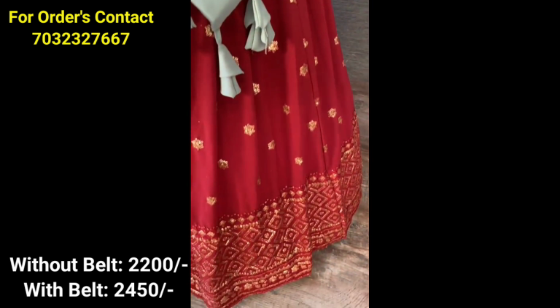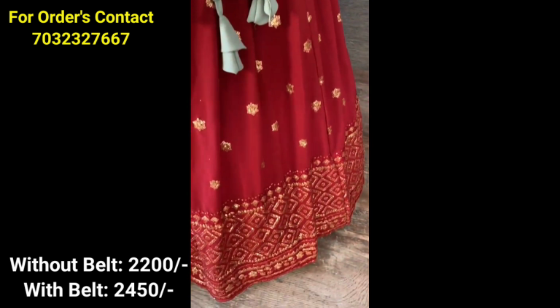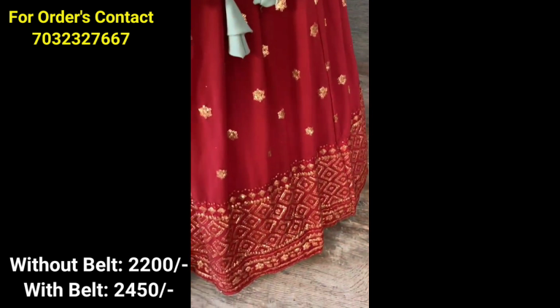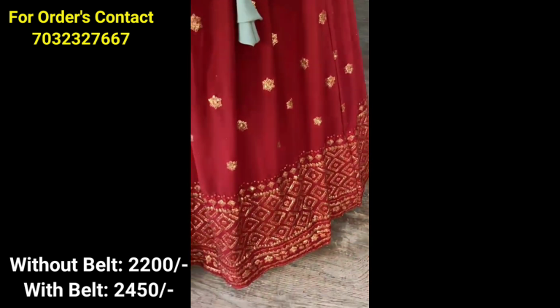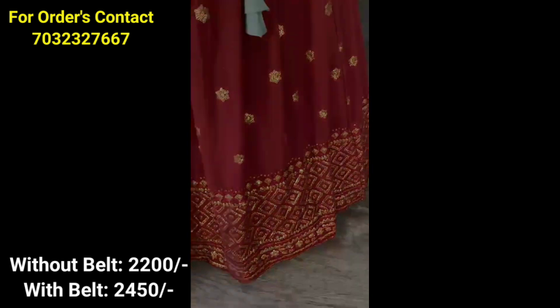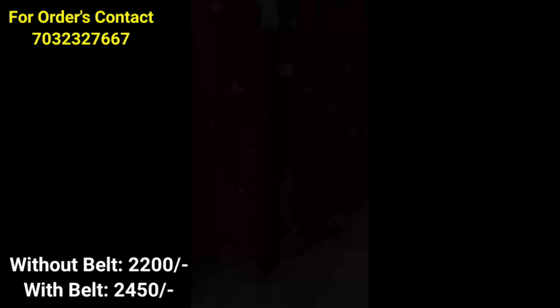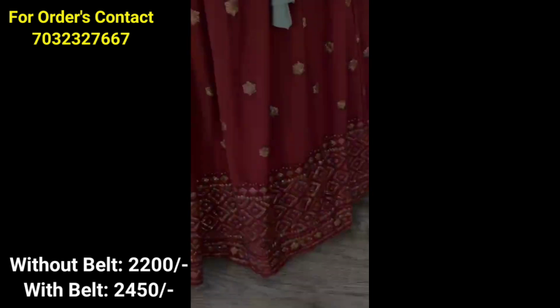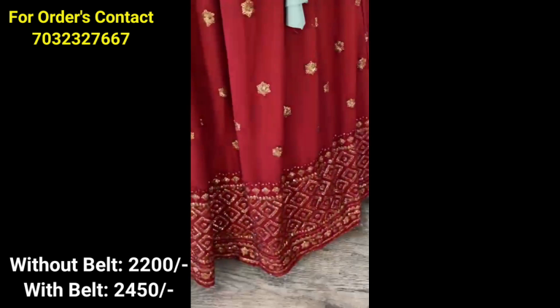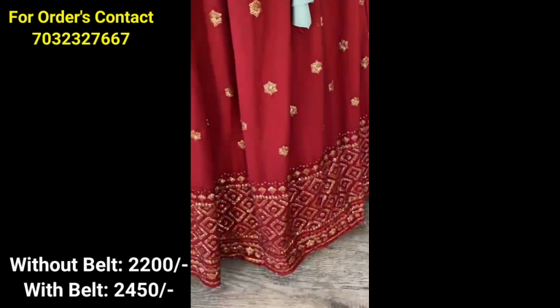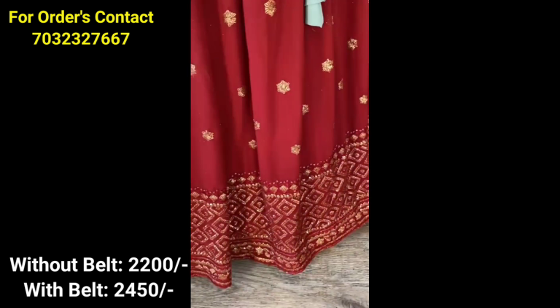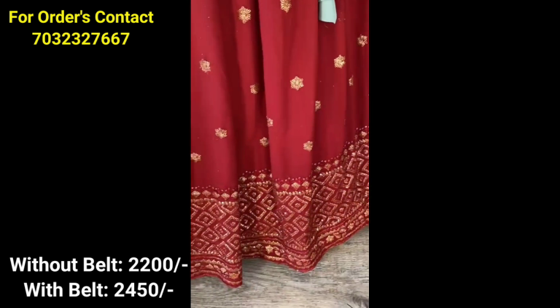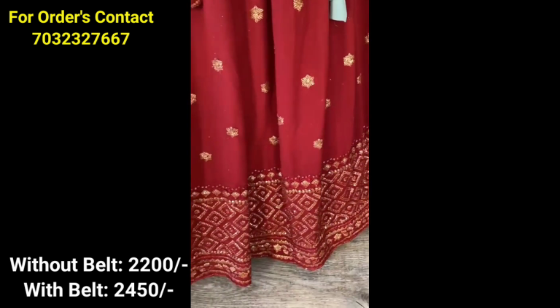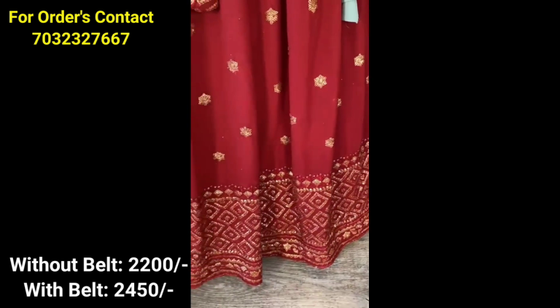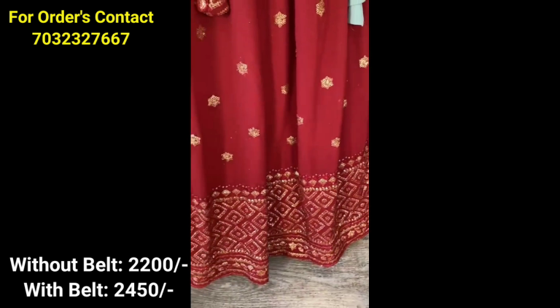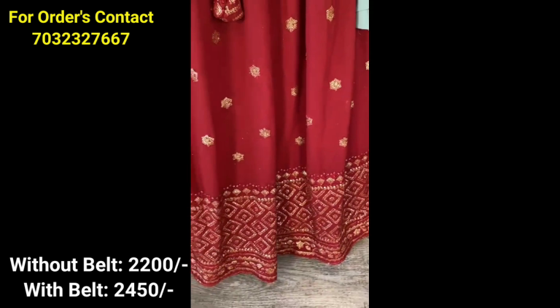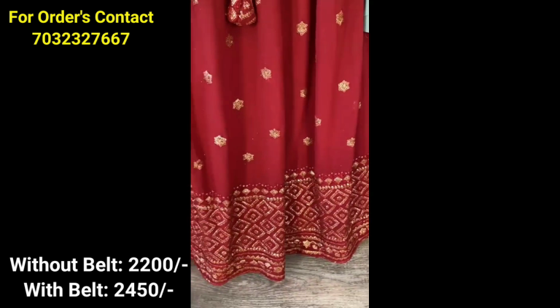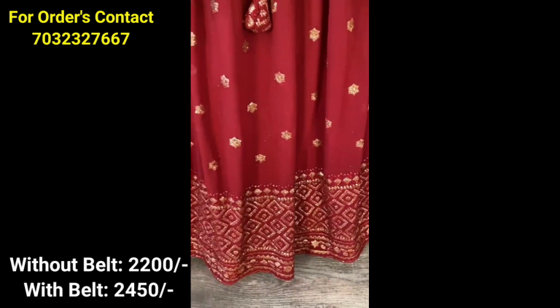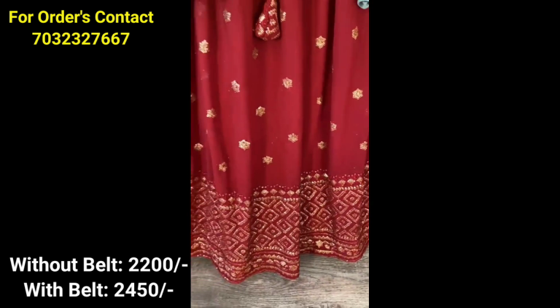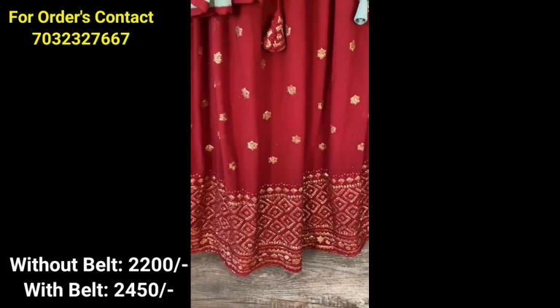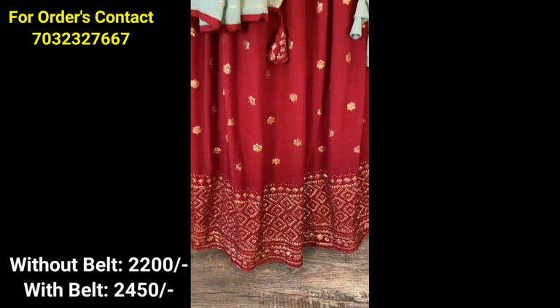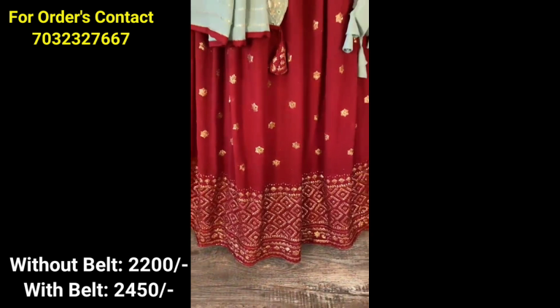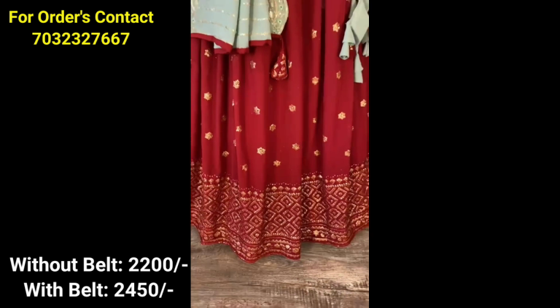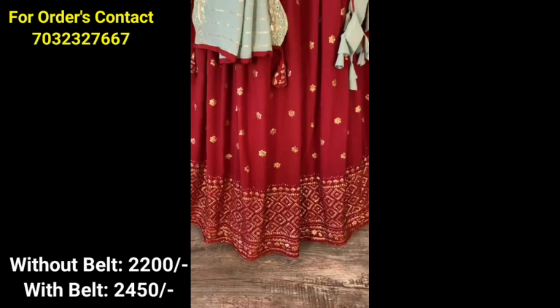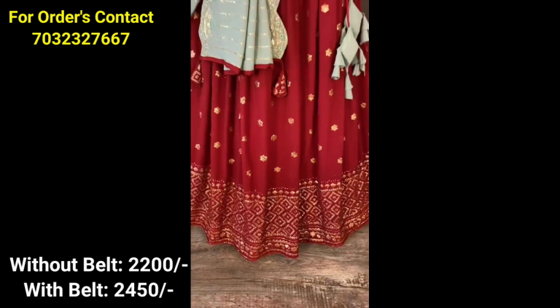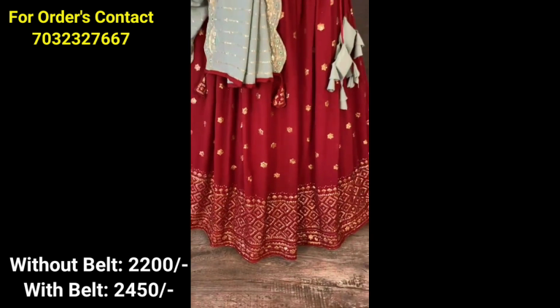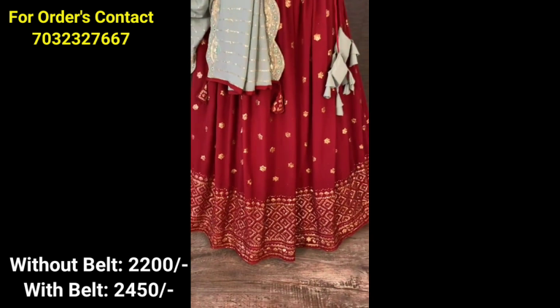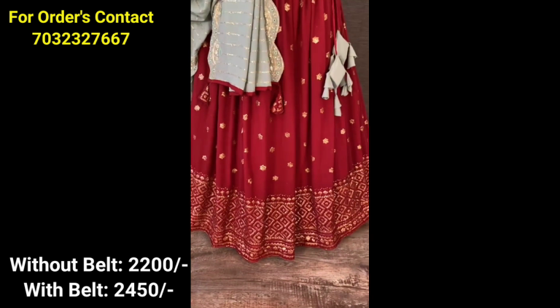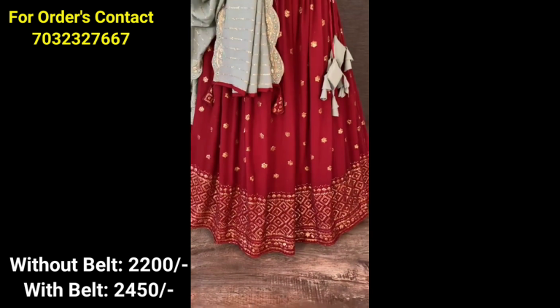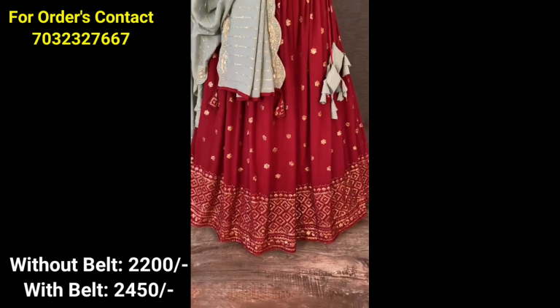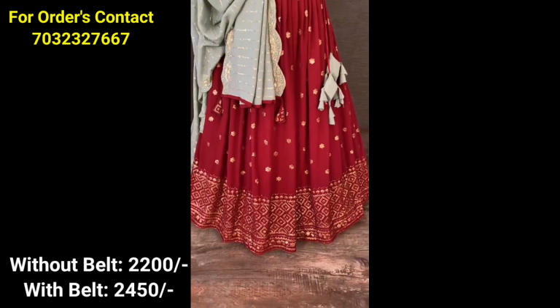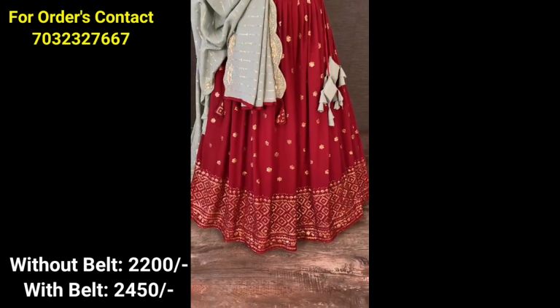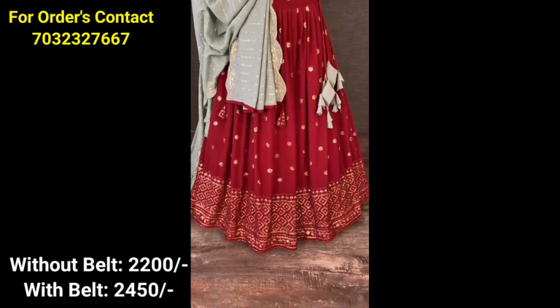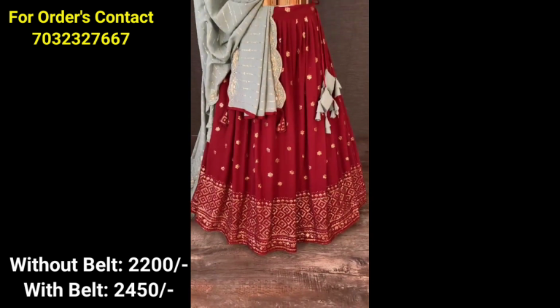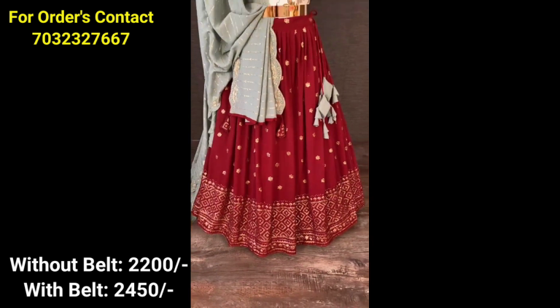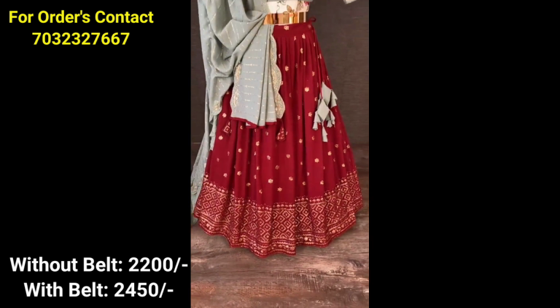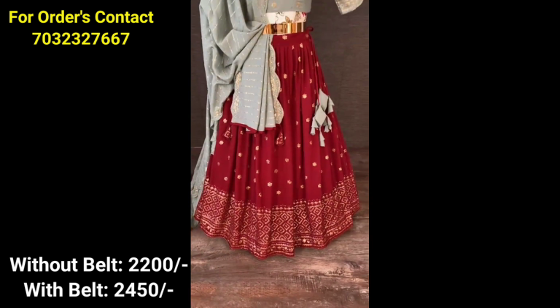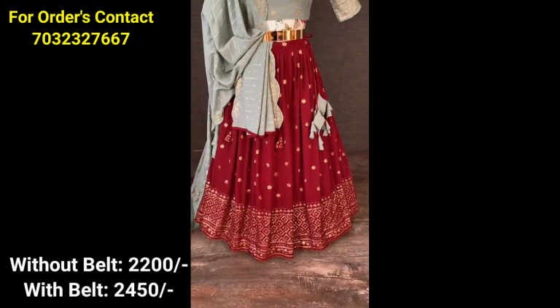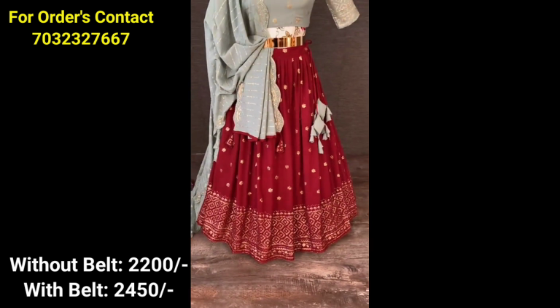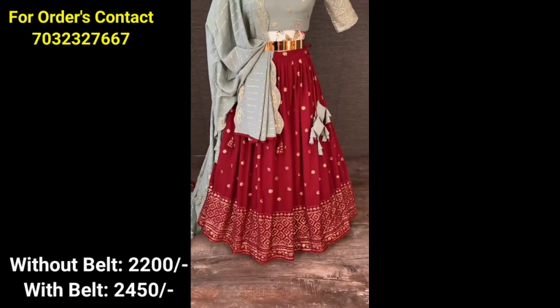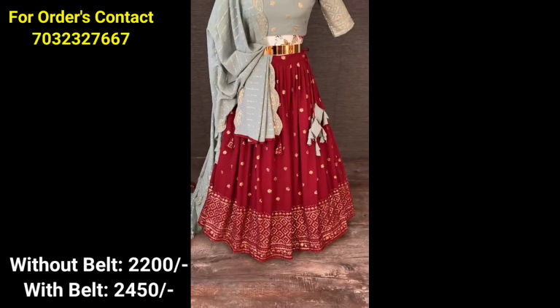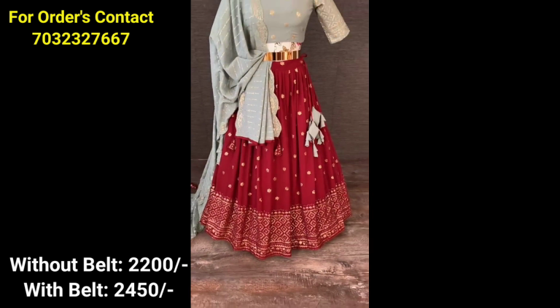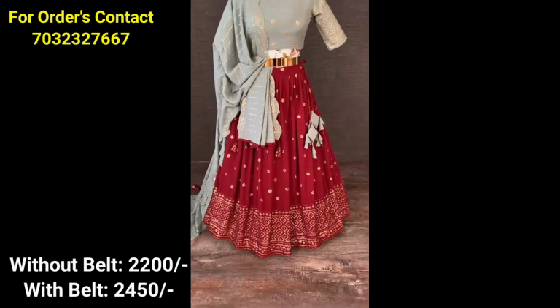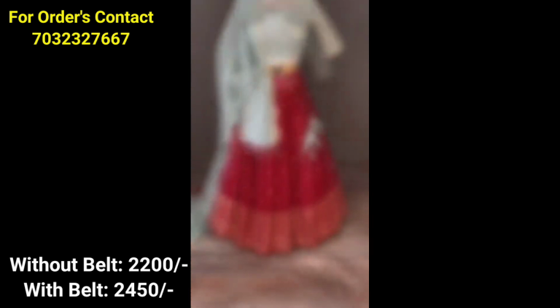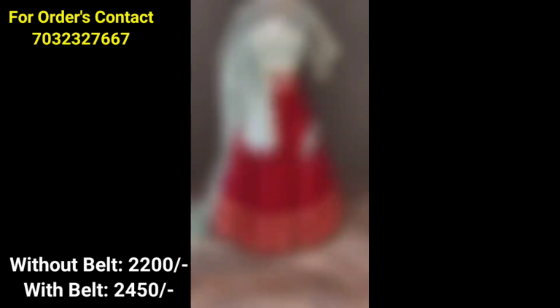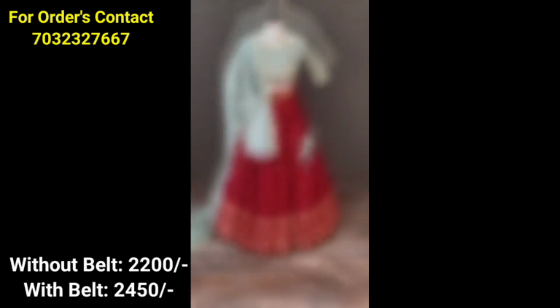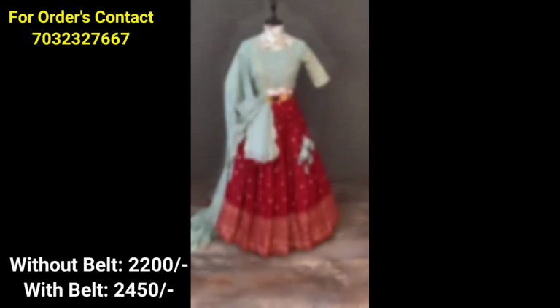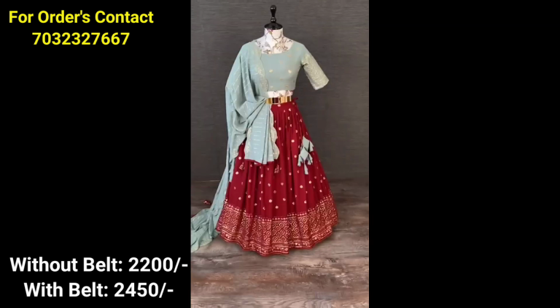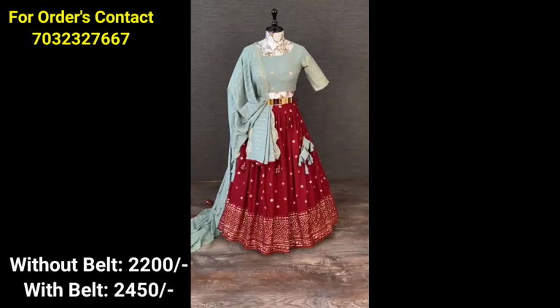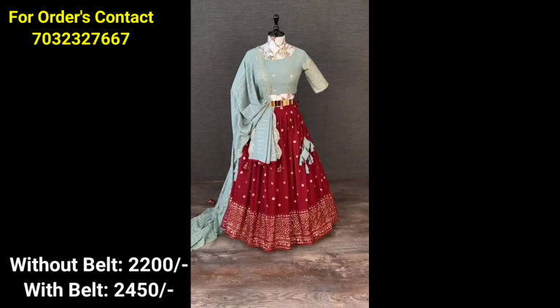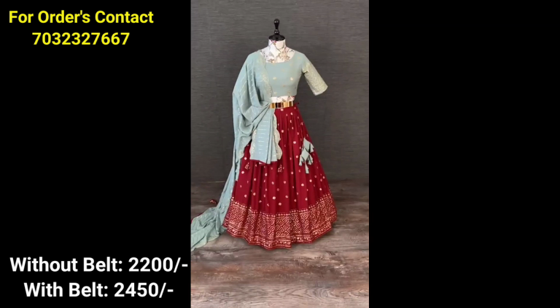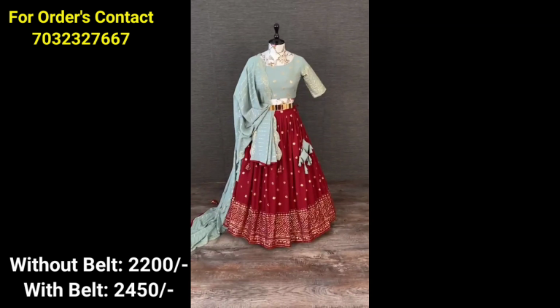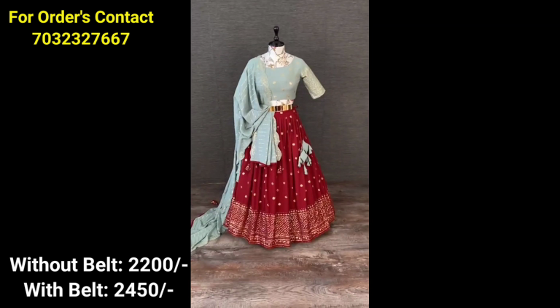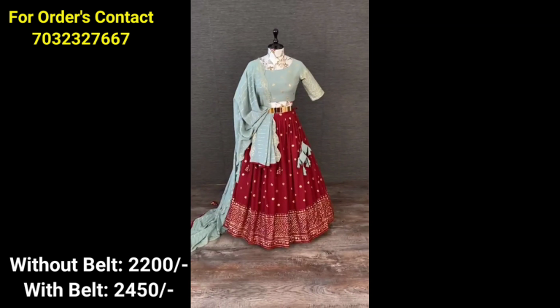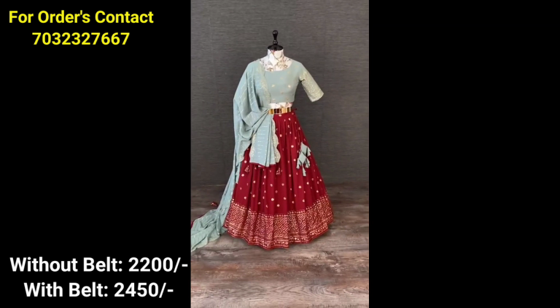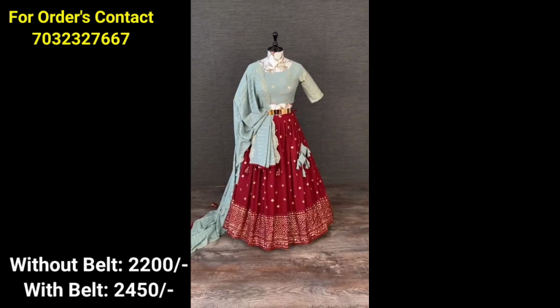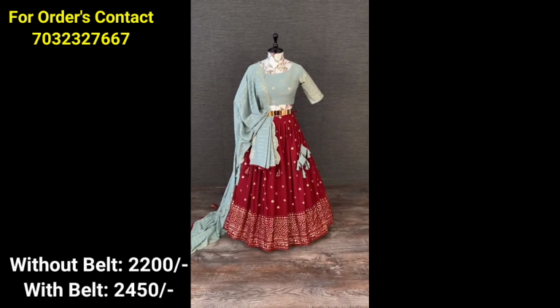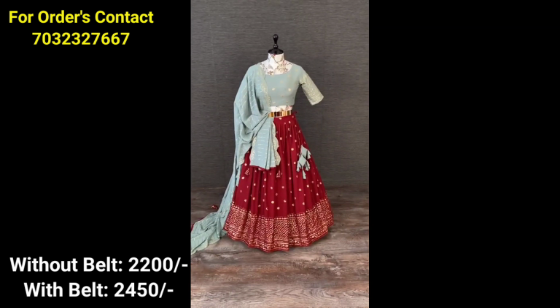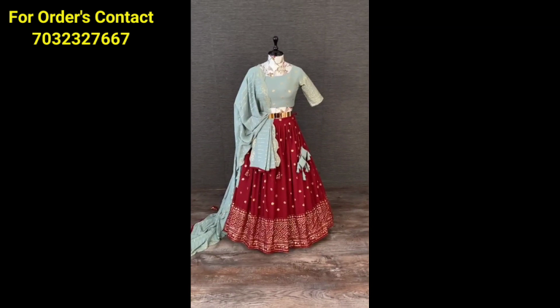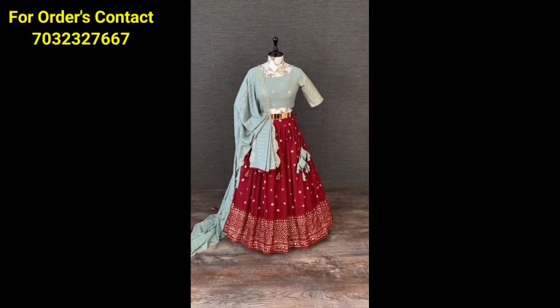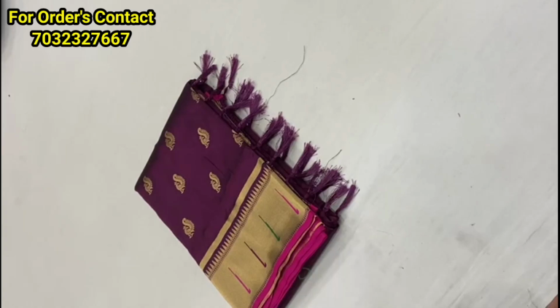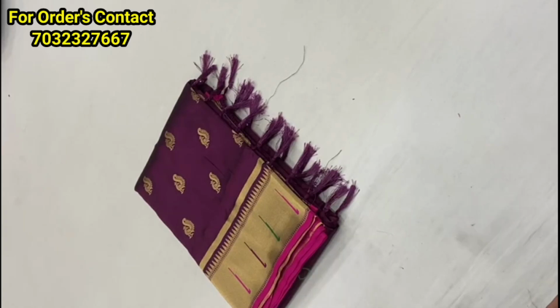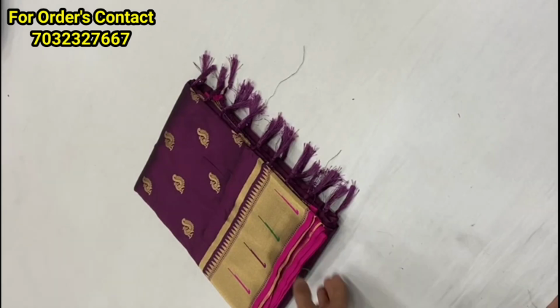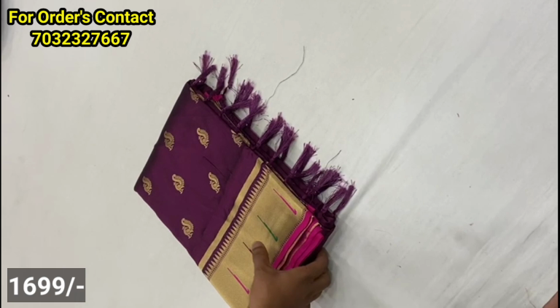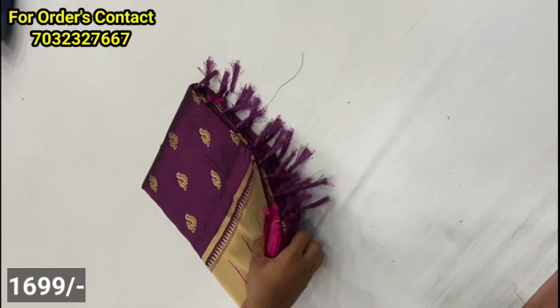If you are looking at this, you are looking at the jorgette style. With belt and without belt options are available — the two prices will be shown on the screen.